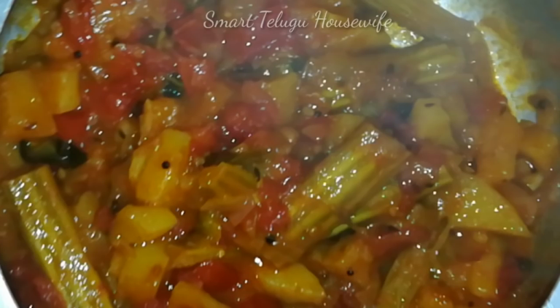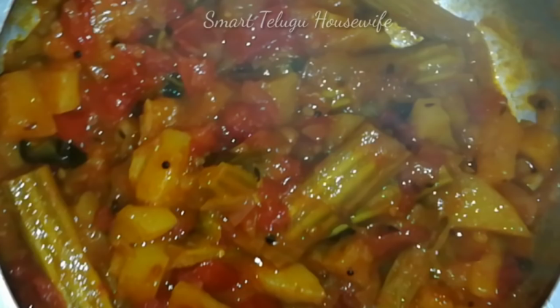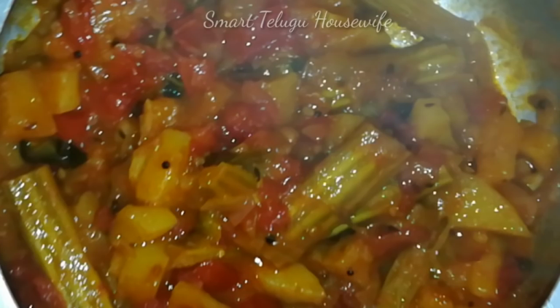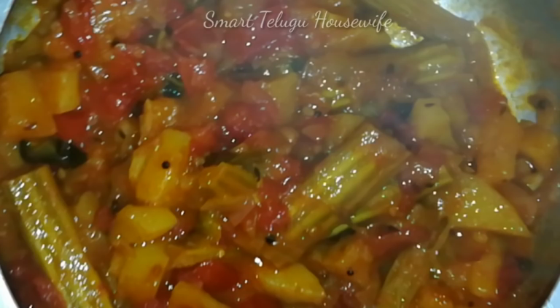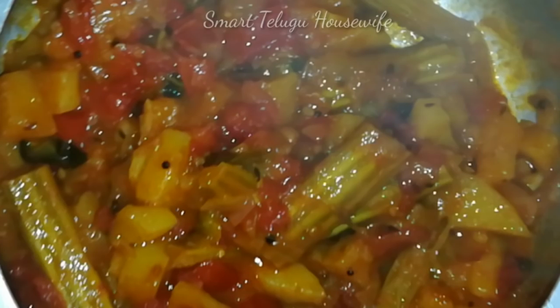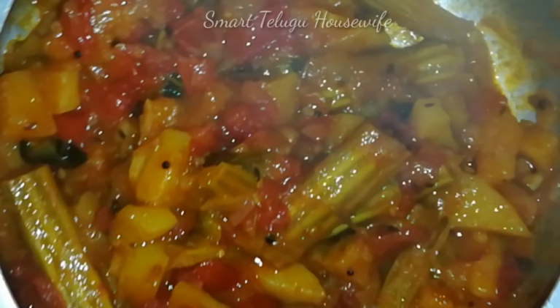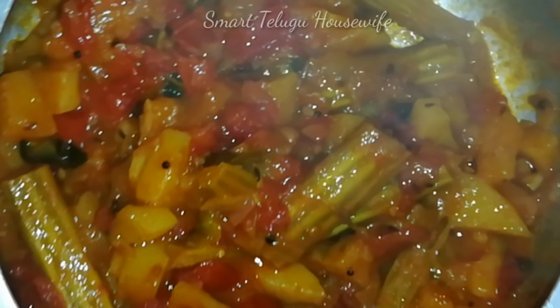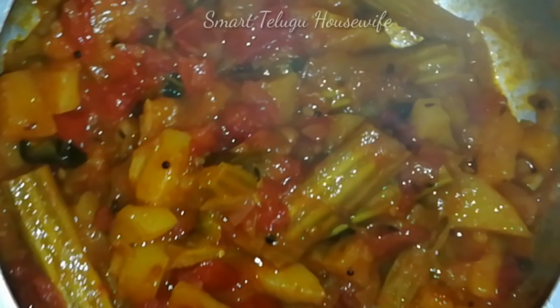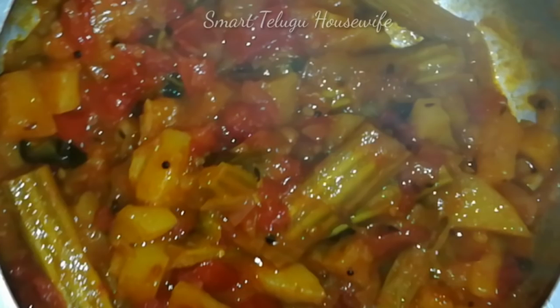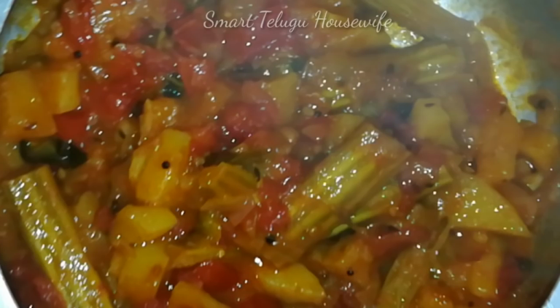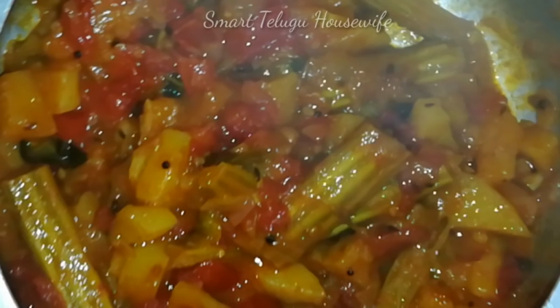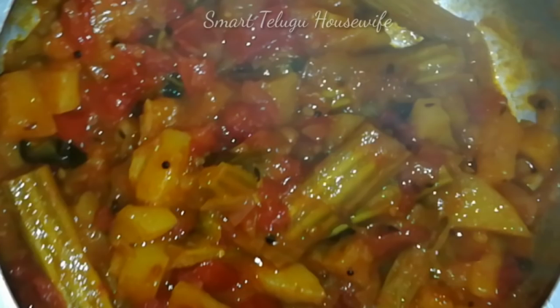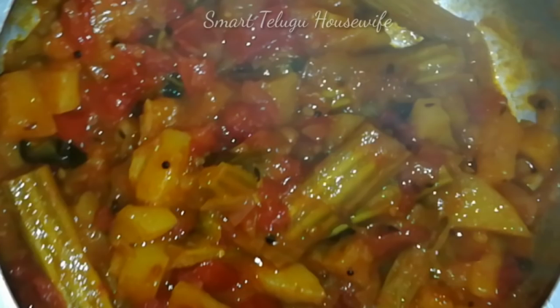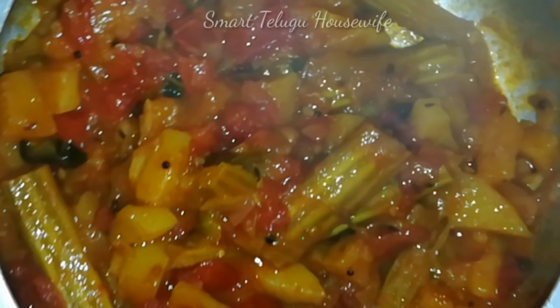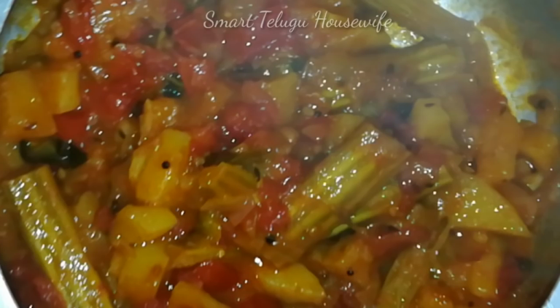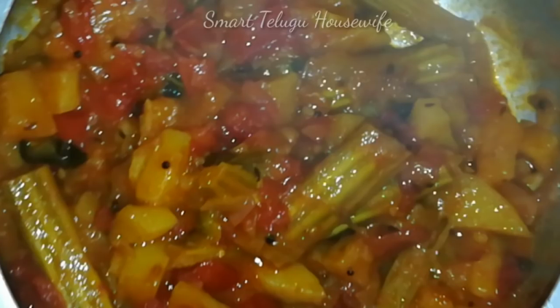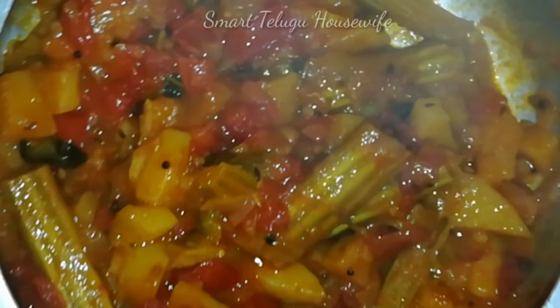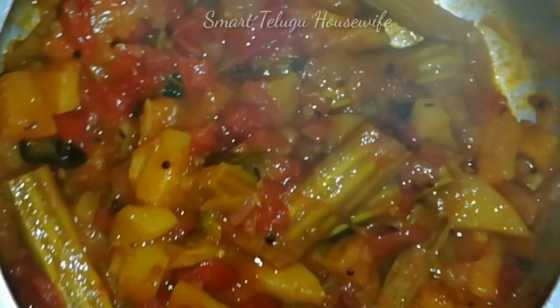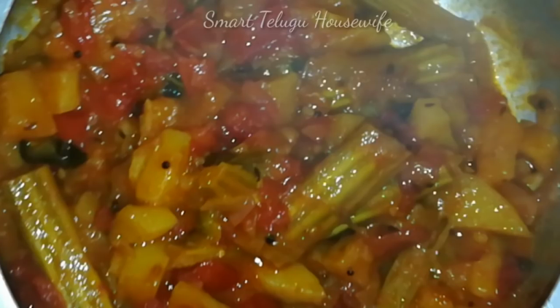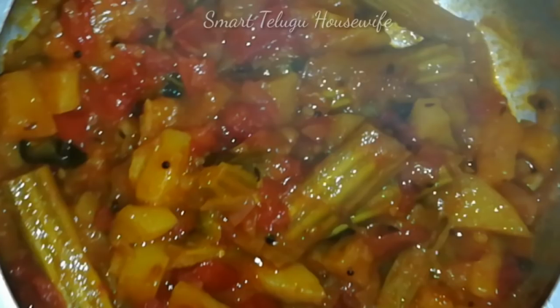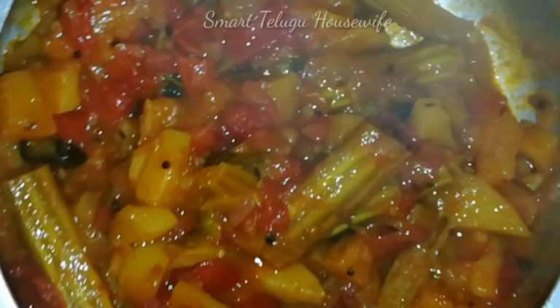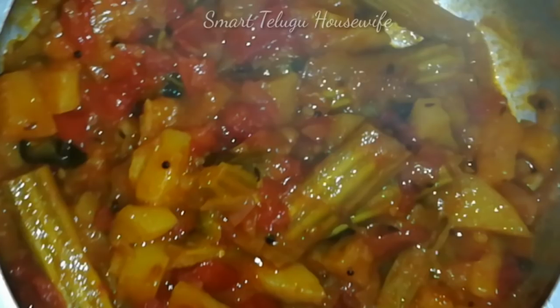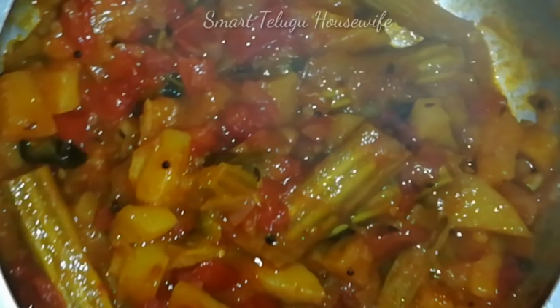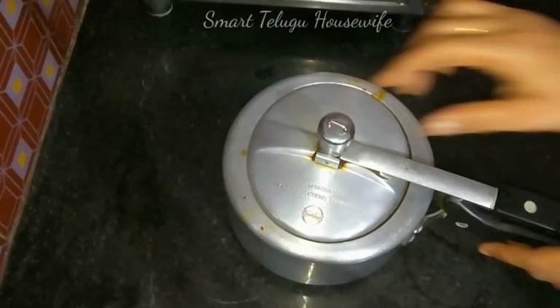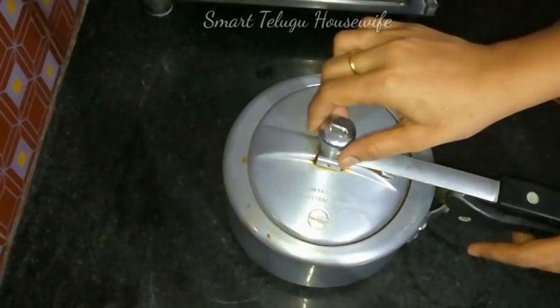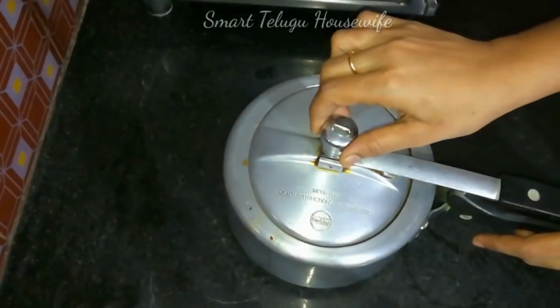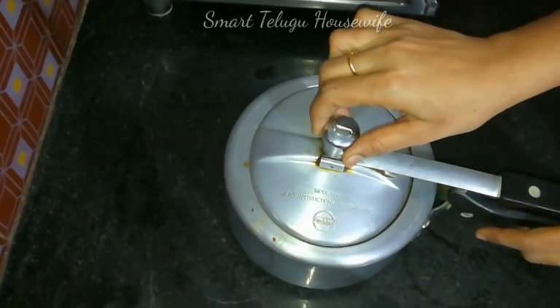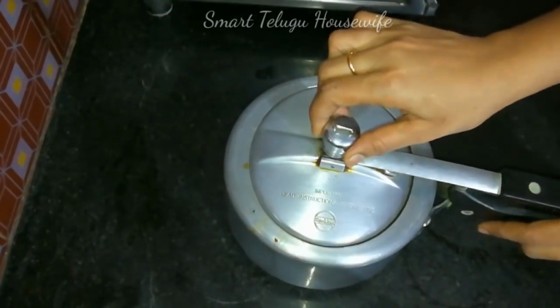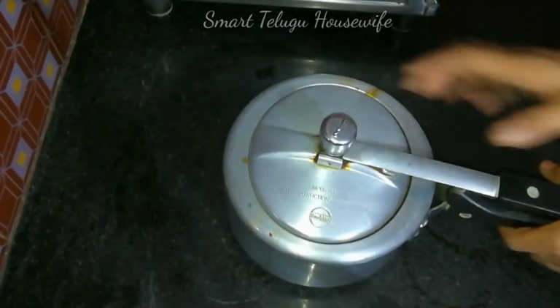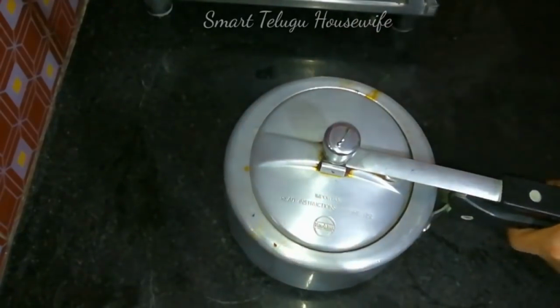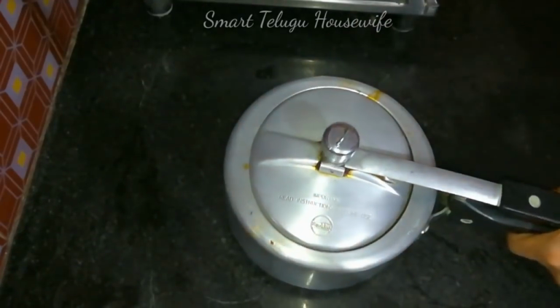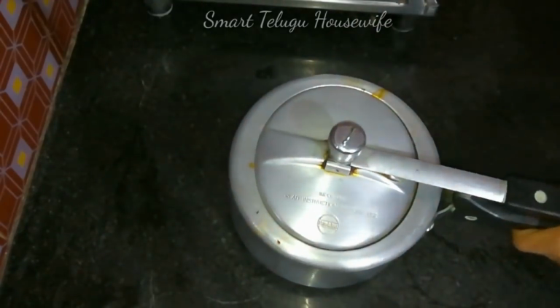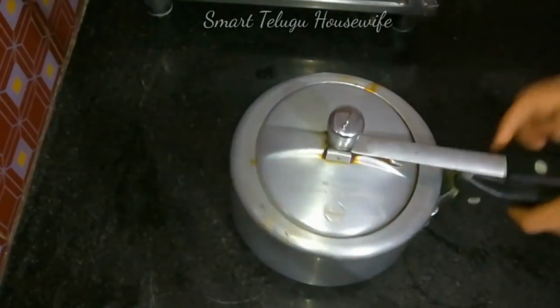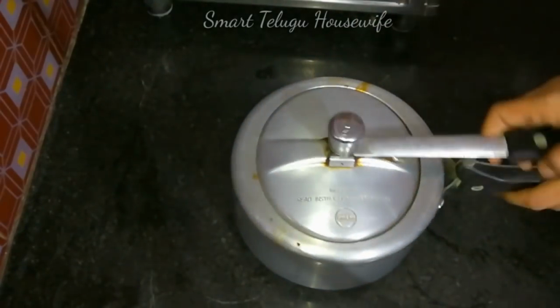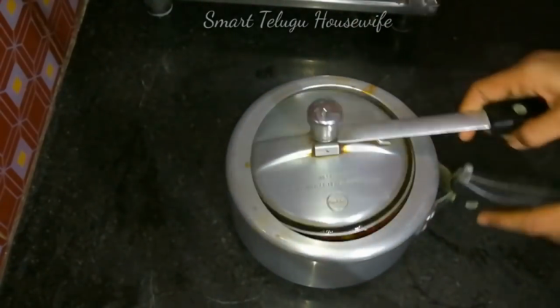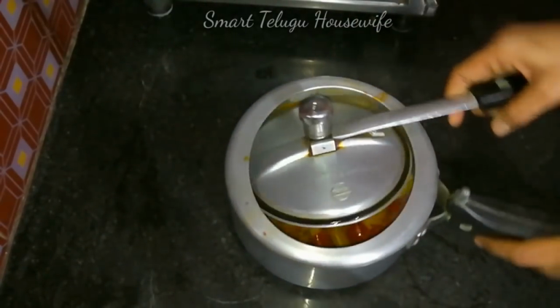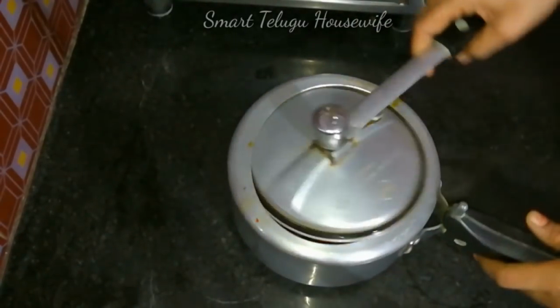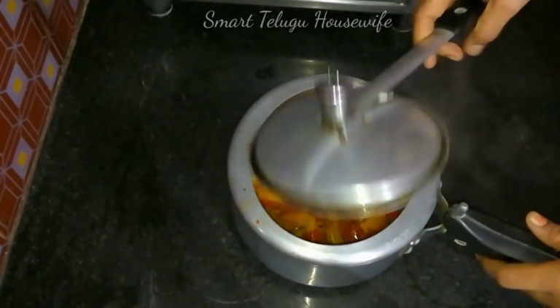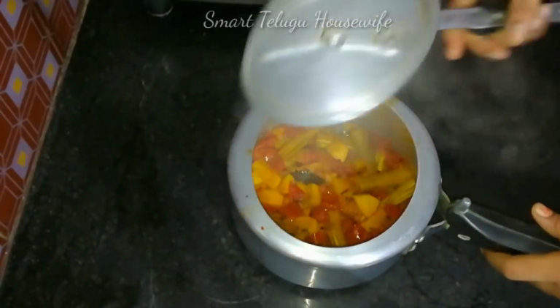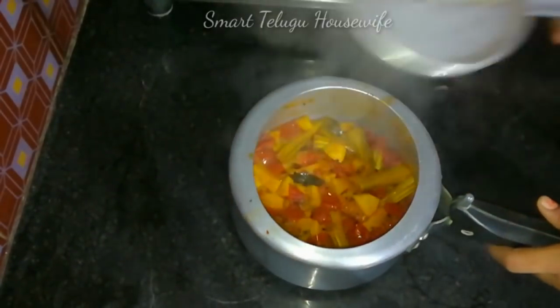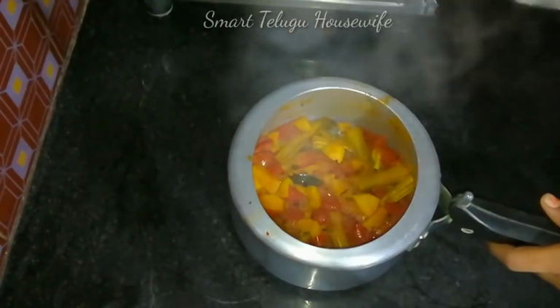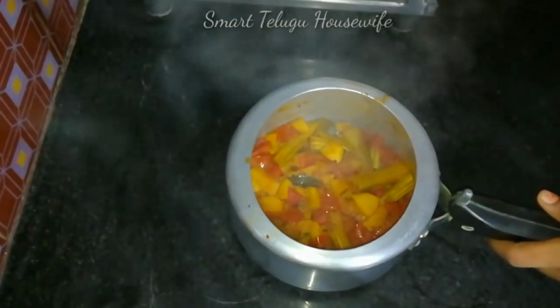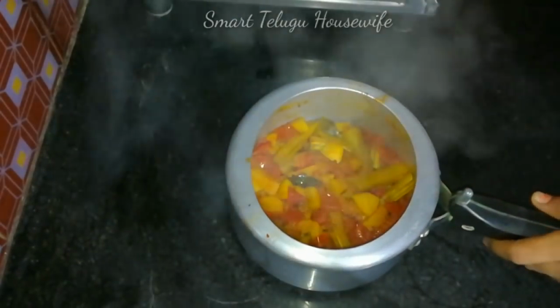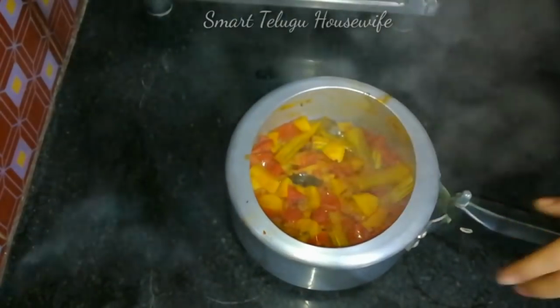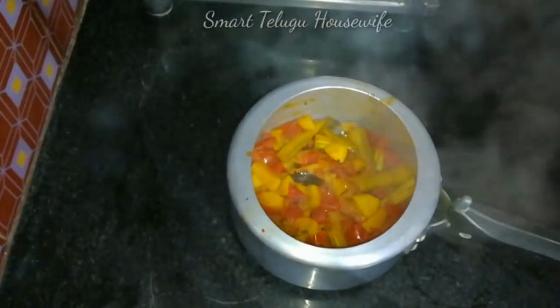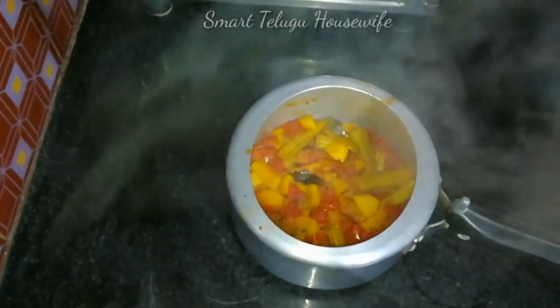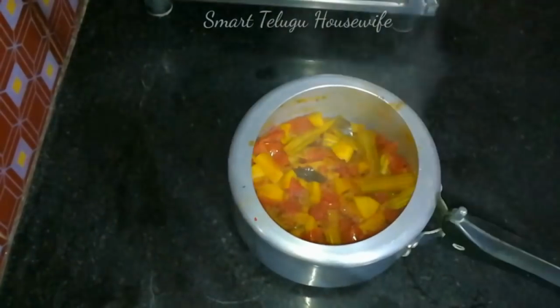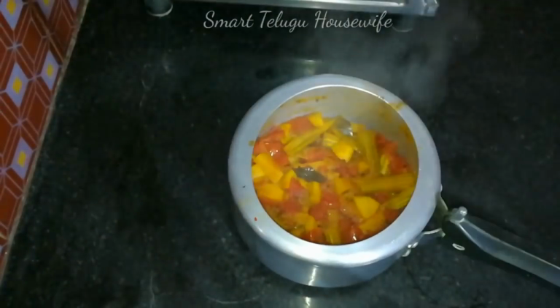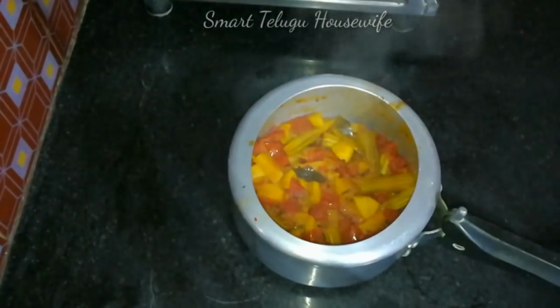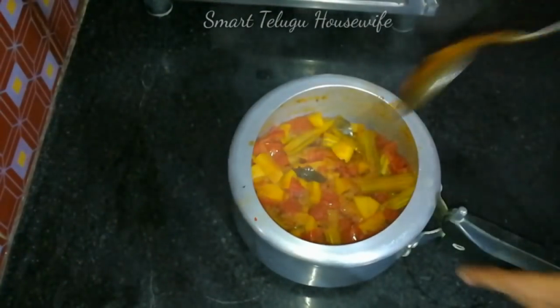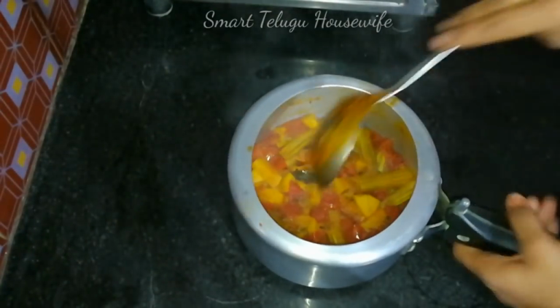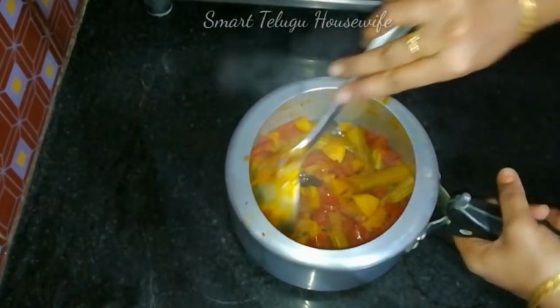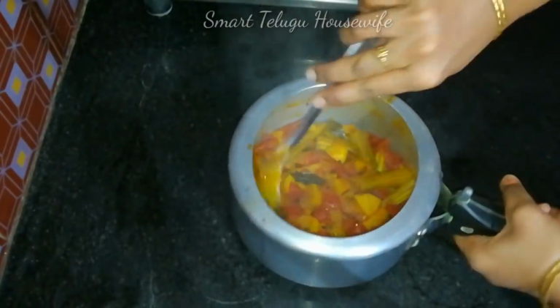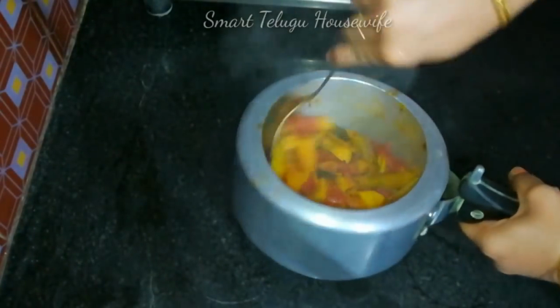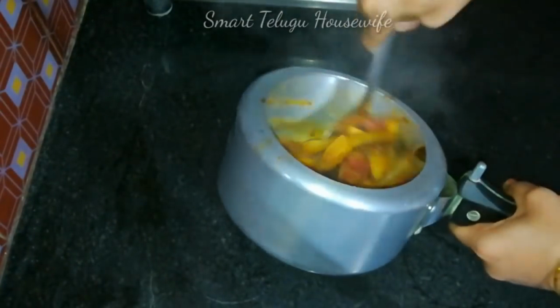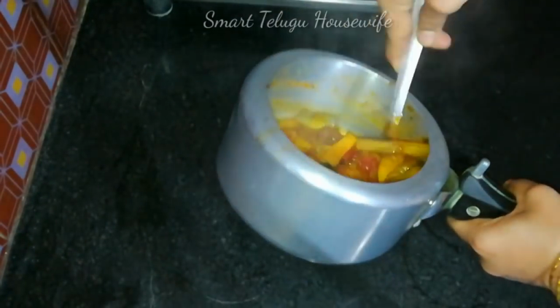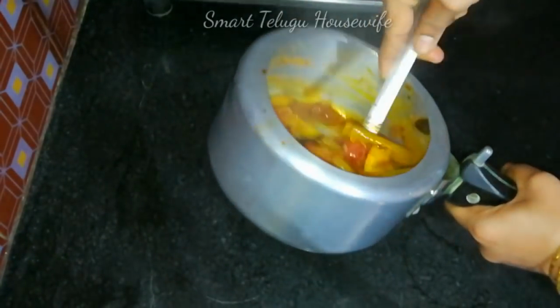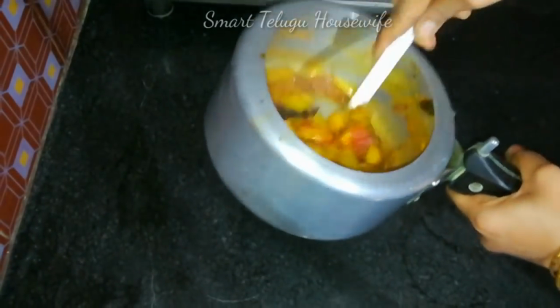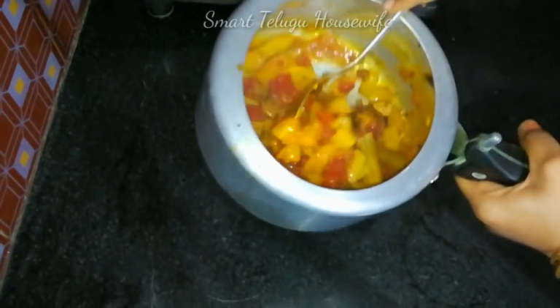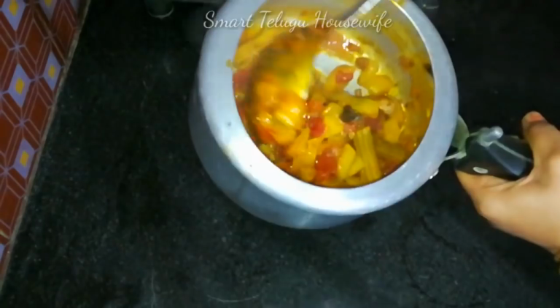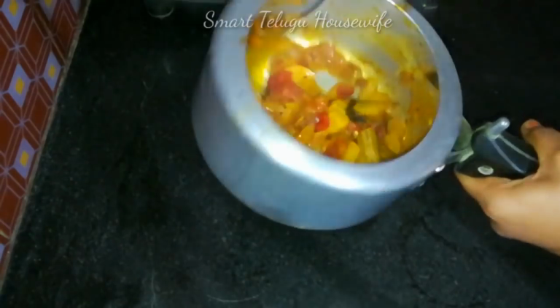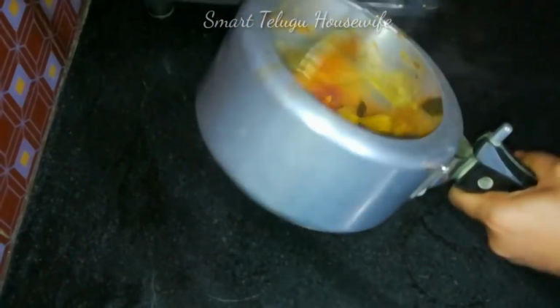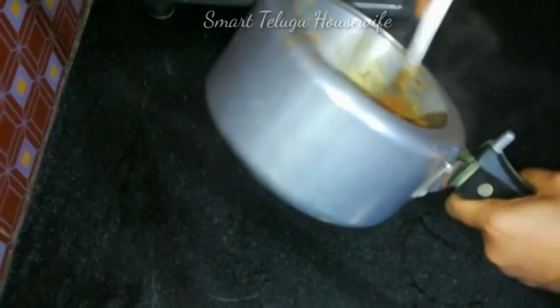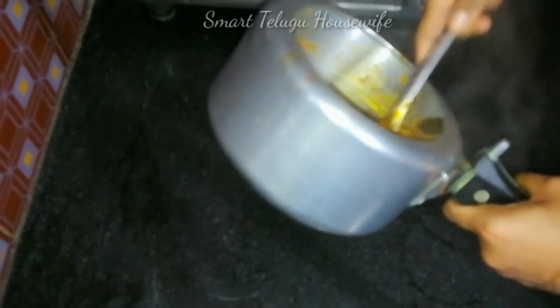Hi Friends, this is Vapna. Welcome back to my channel Smart Telugu Housewife. I am going to tell you a nice, easy, quick lunchbox recipe.